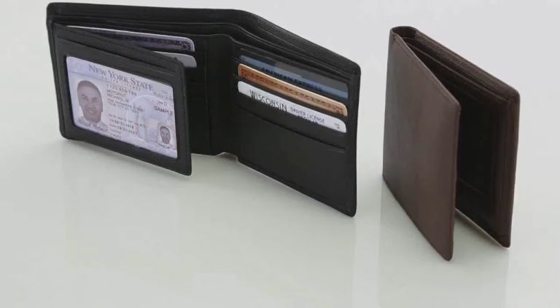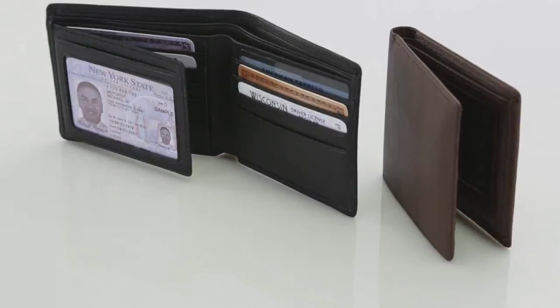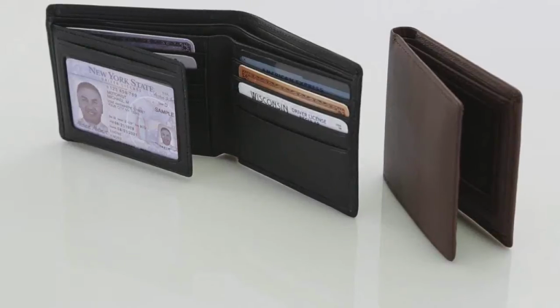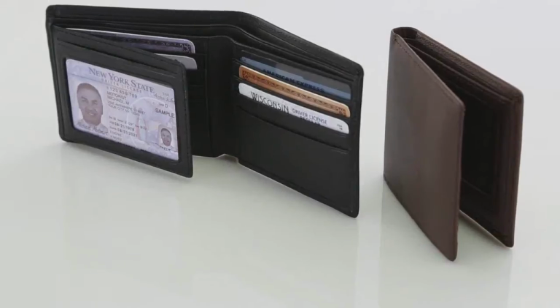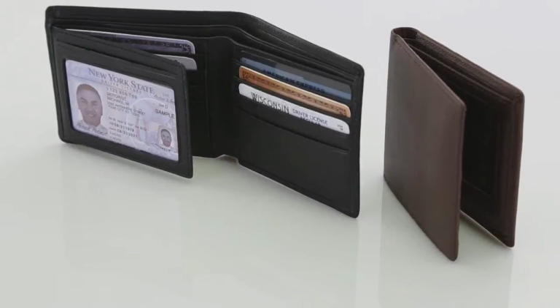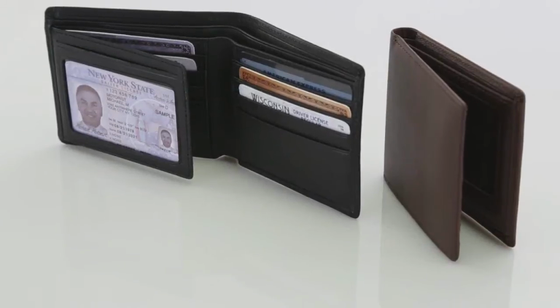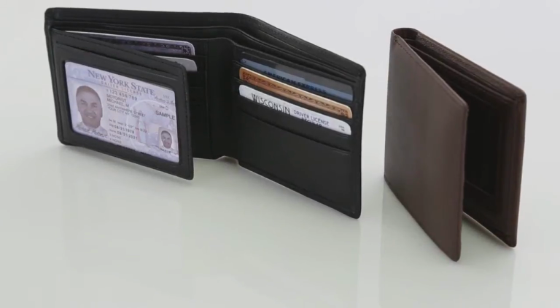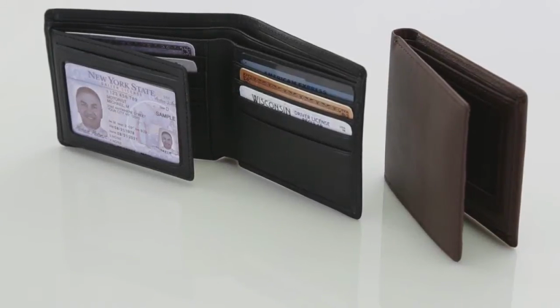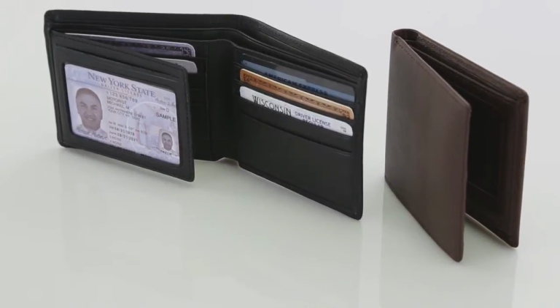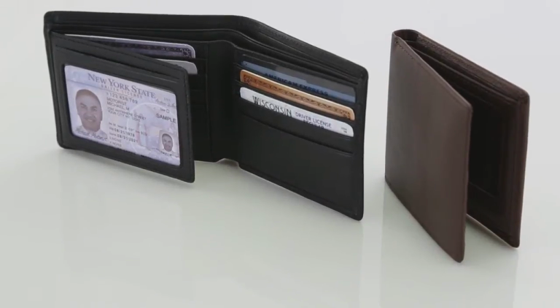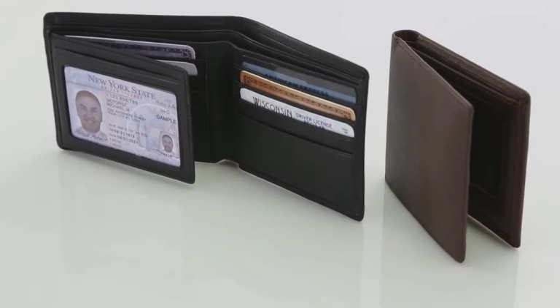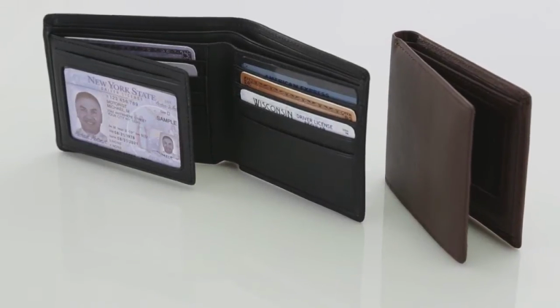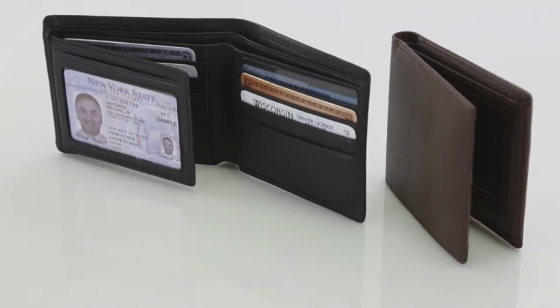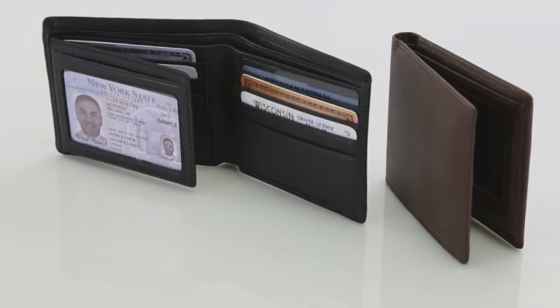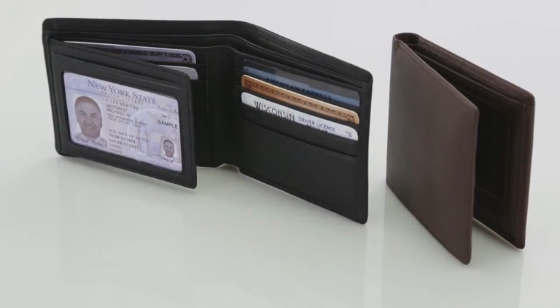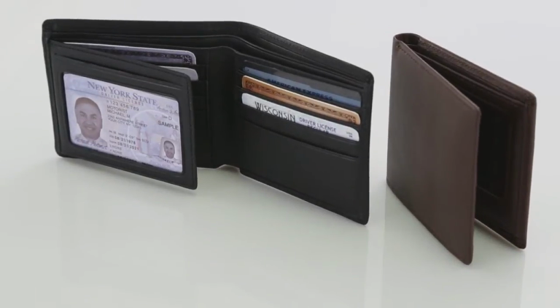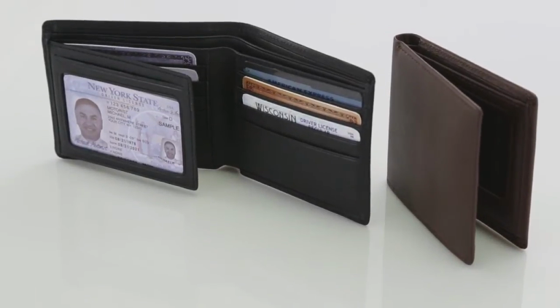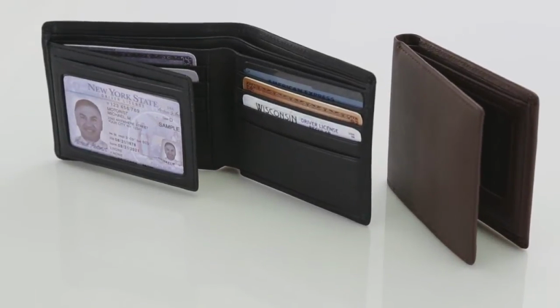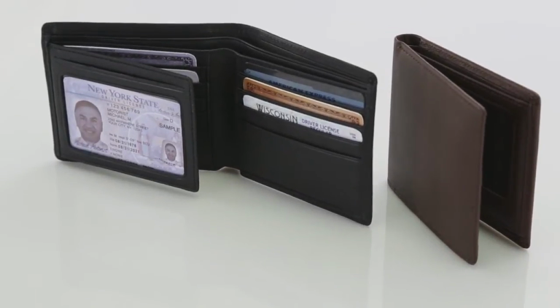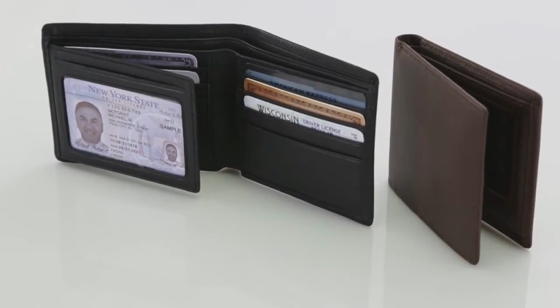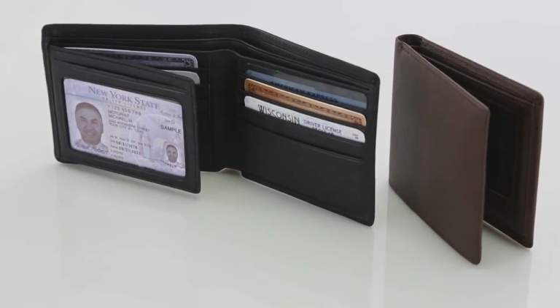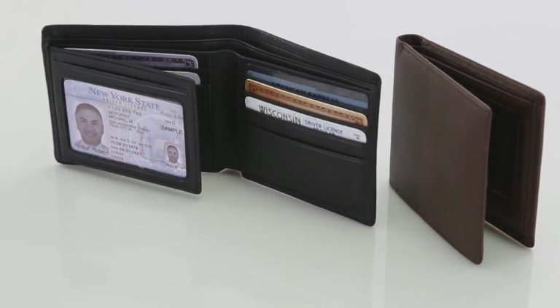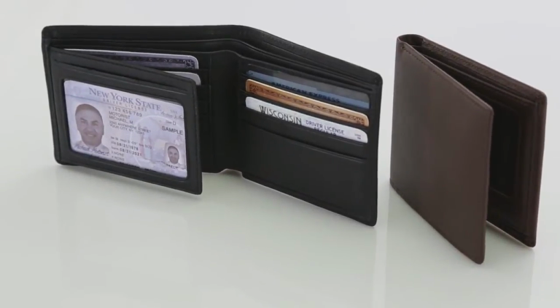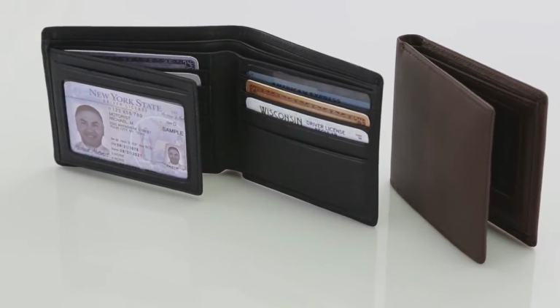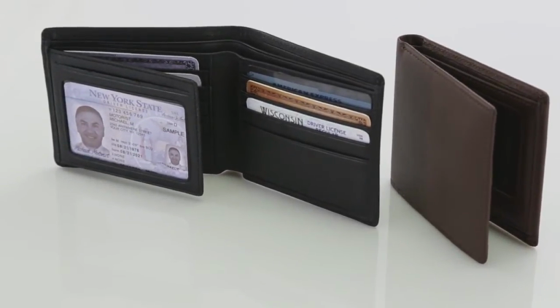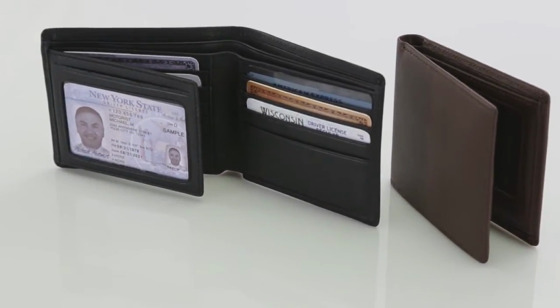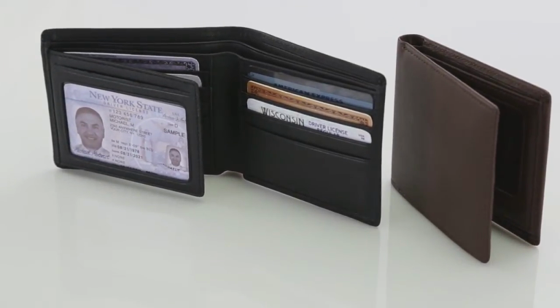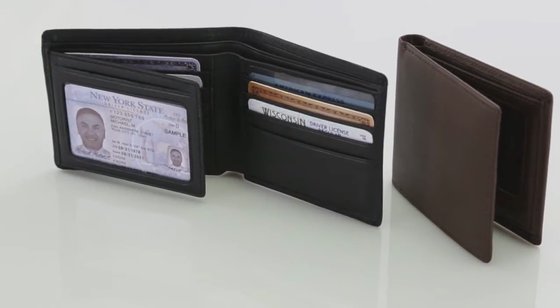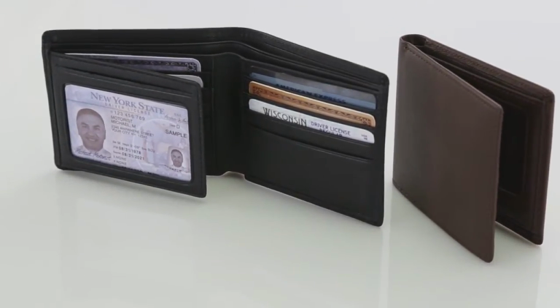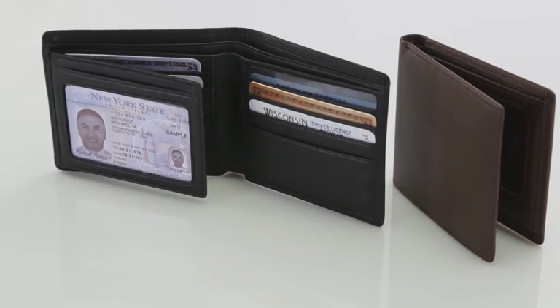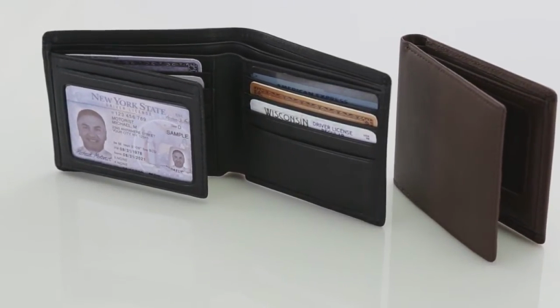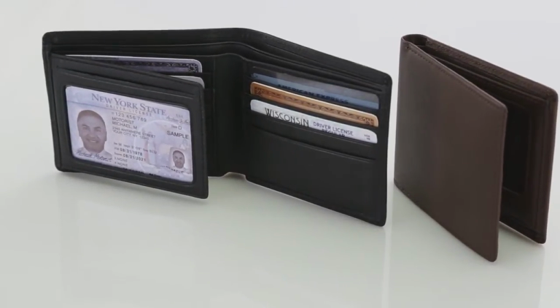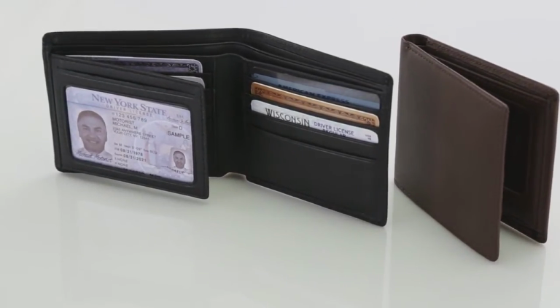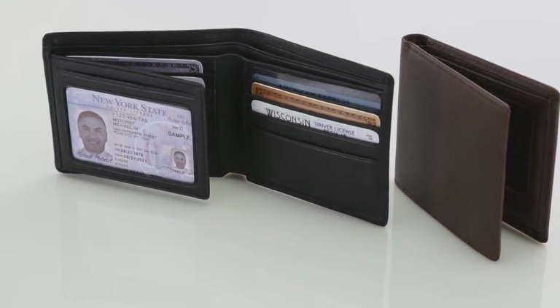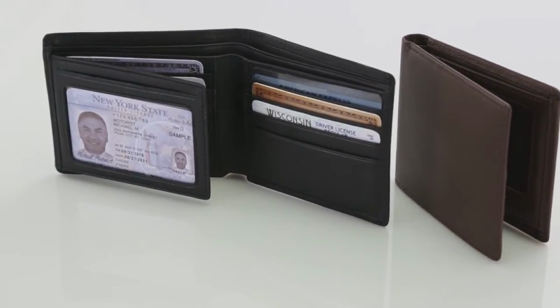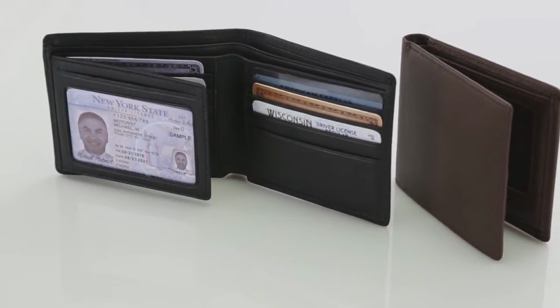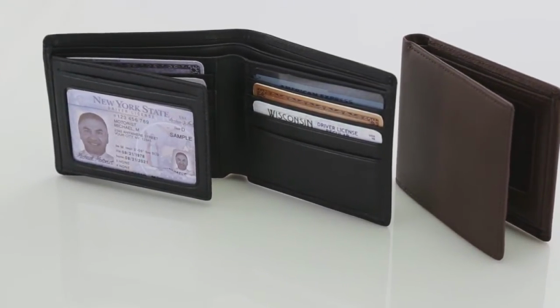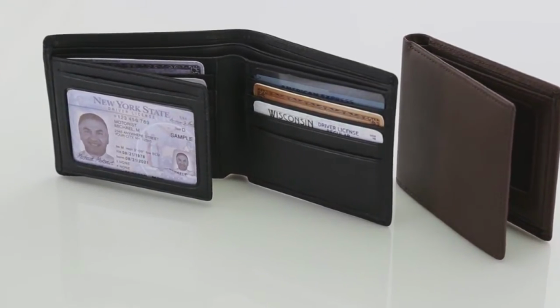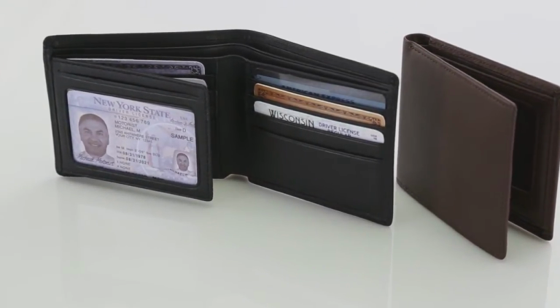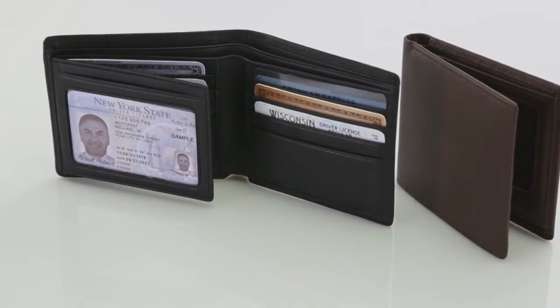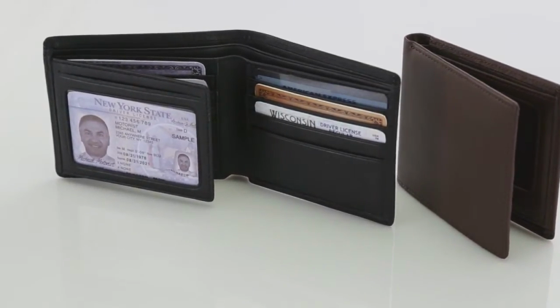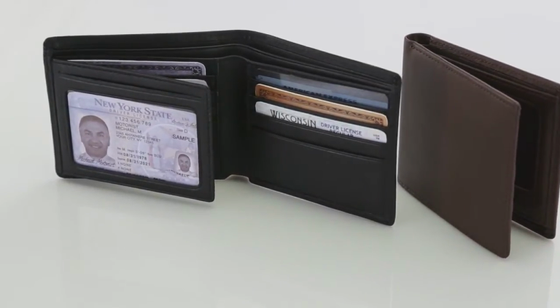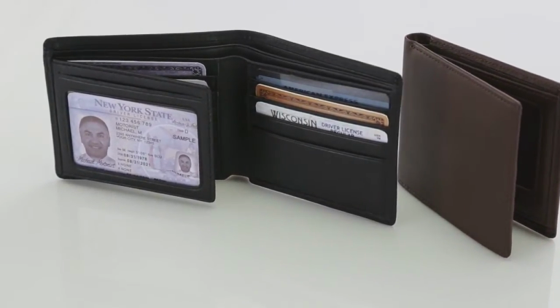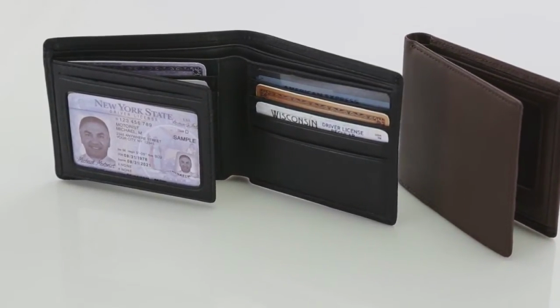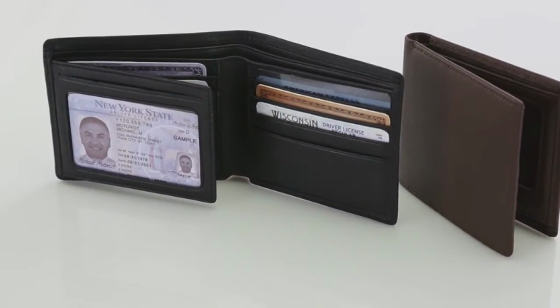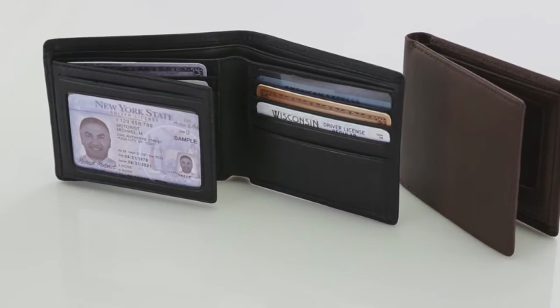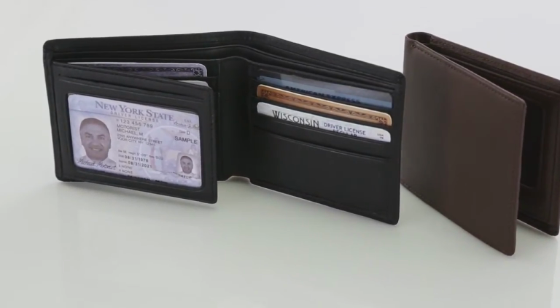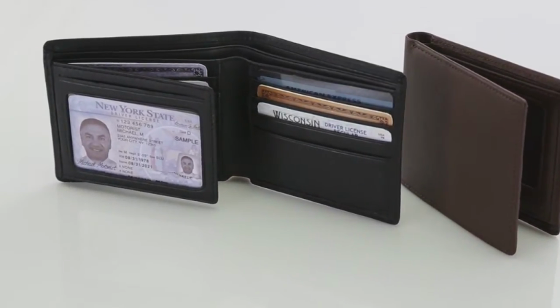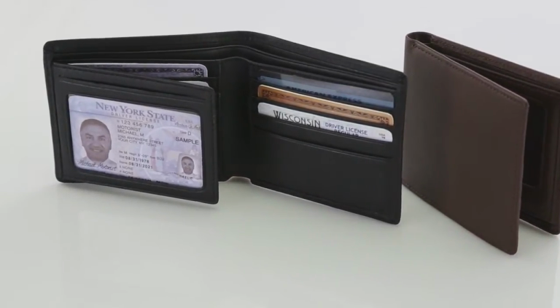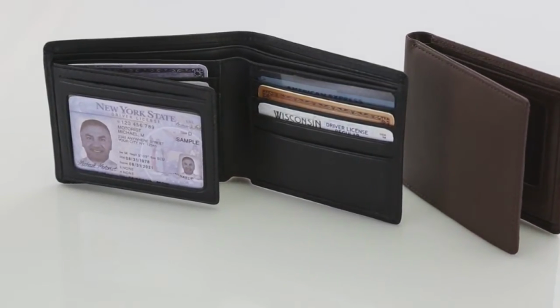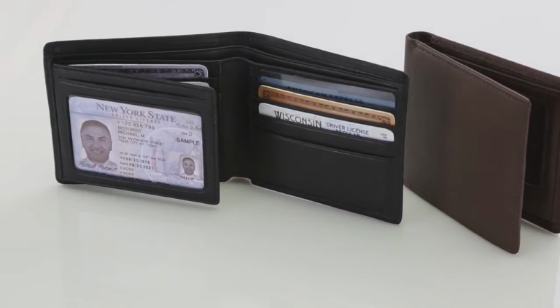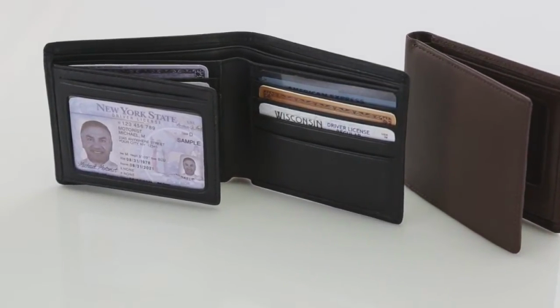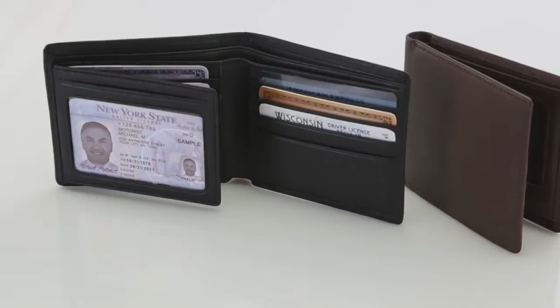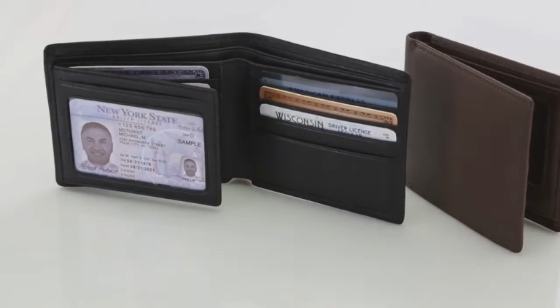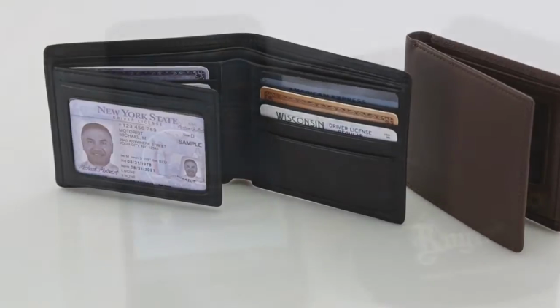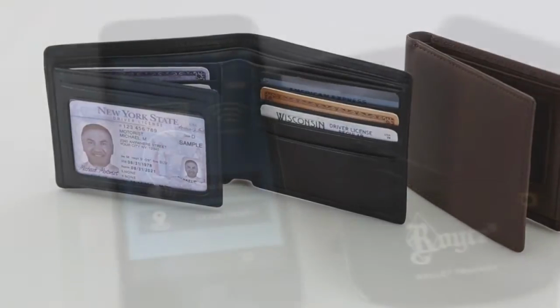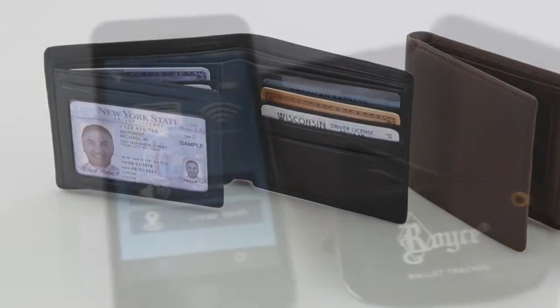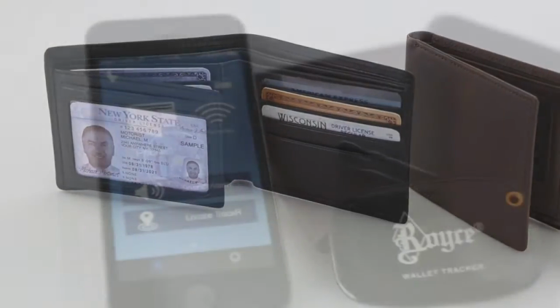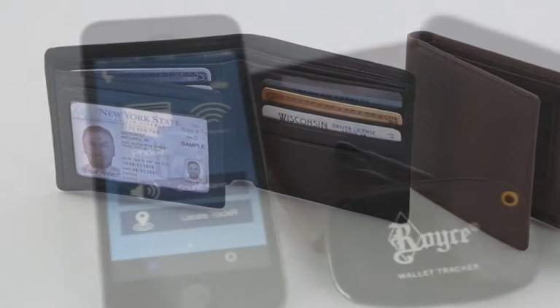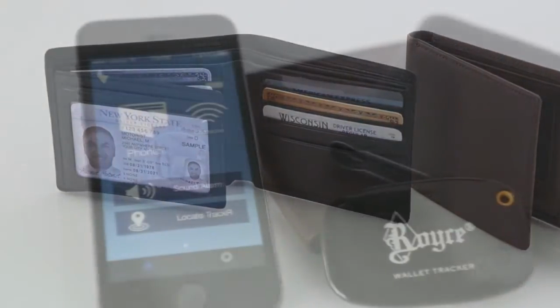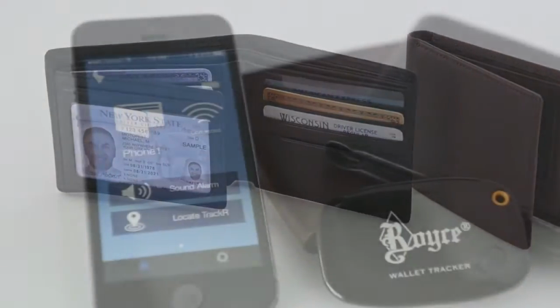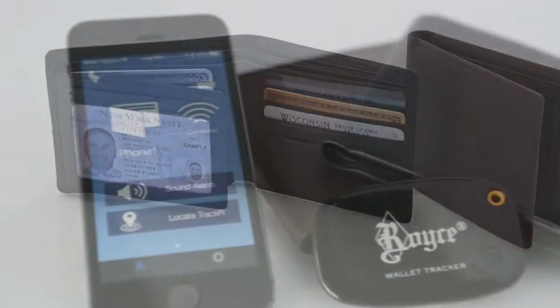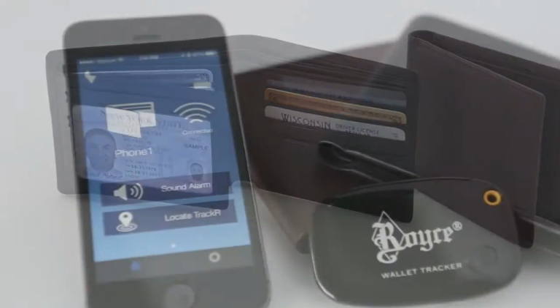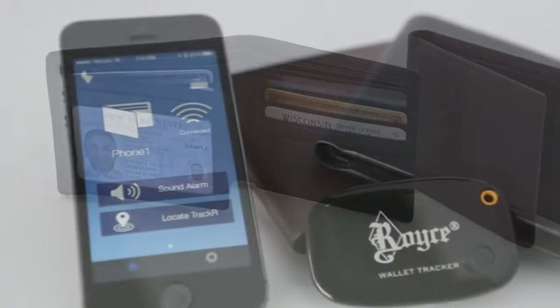The best gift? Not losing what you already have. This Royce wallet protects your freedom — the freedom of sight.